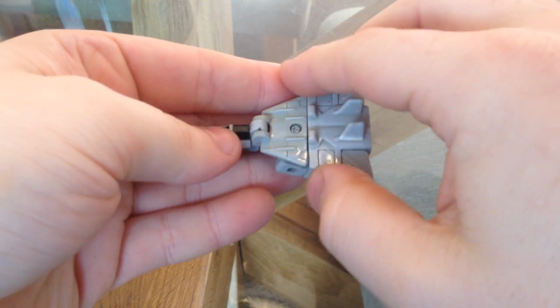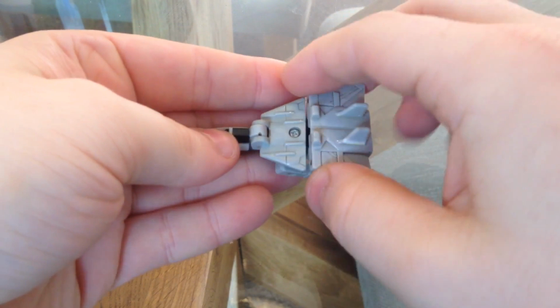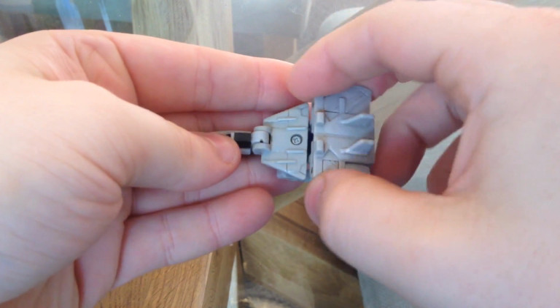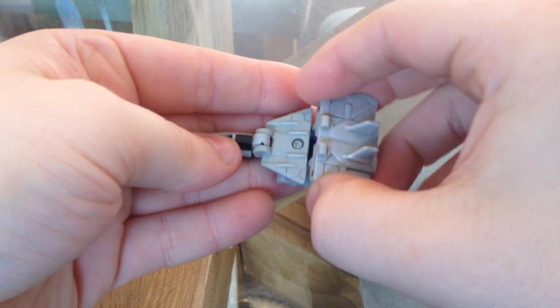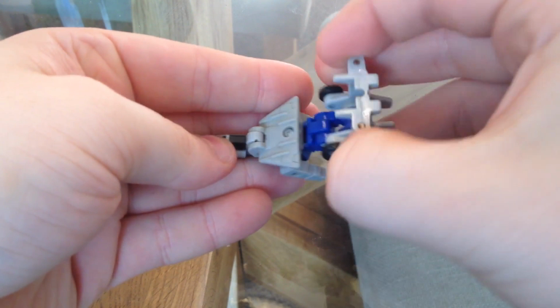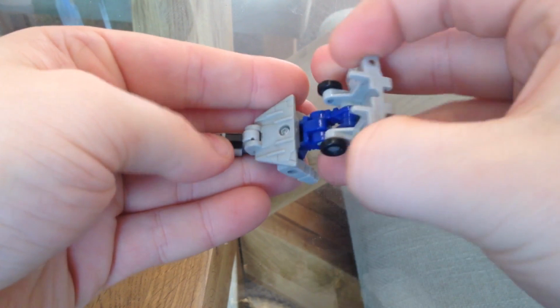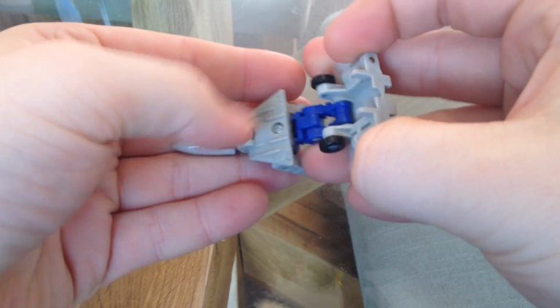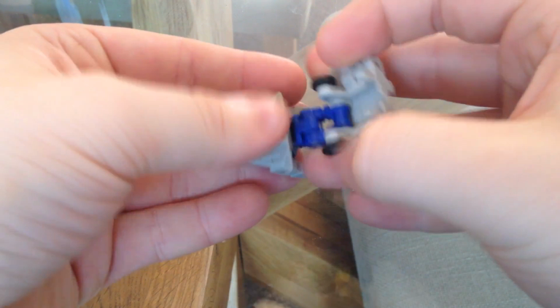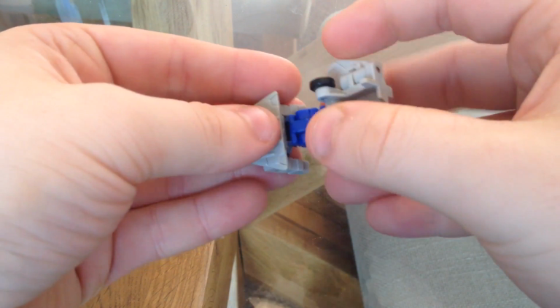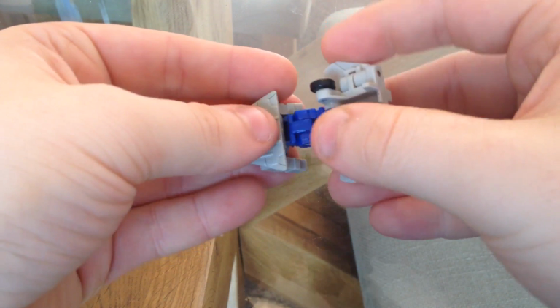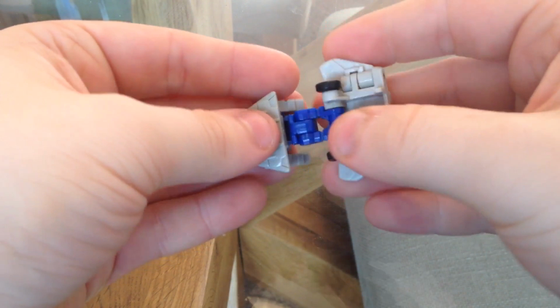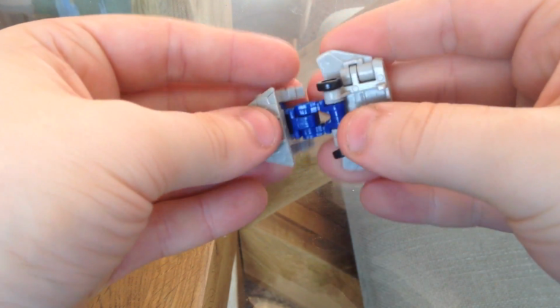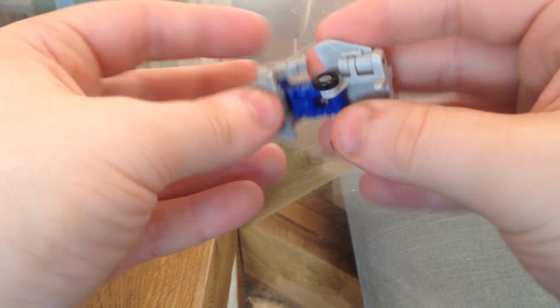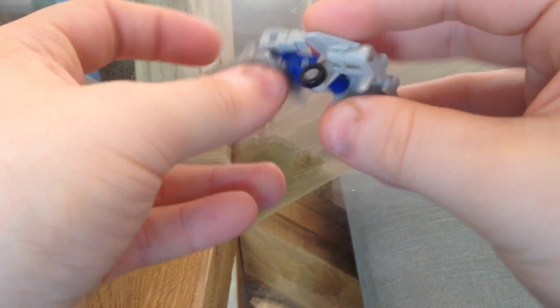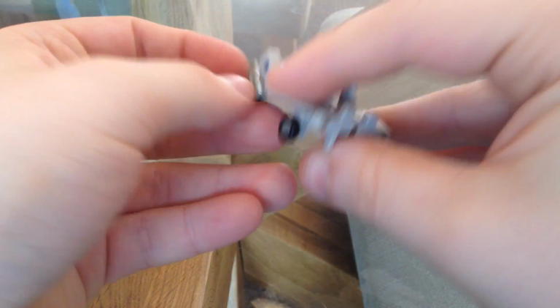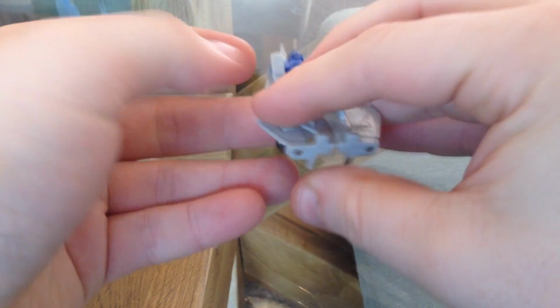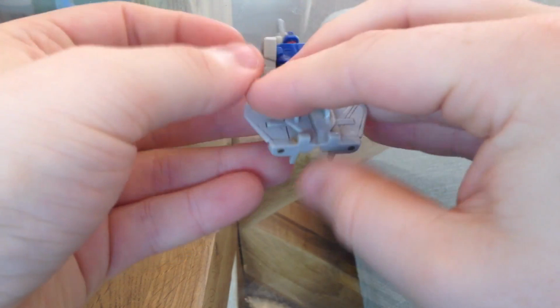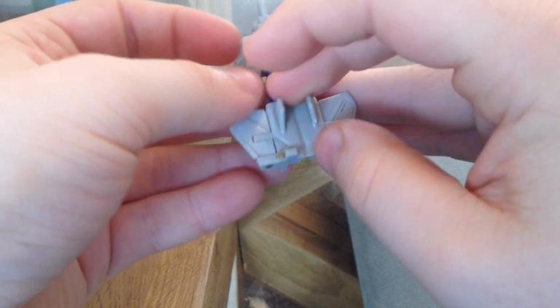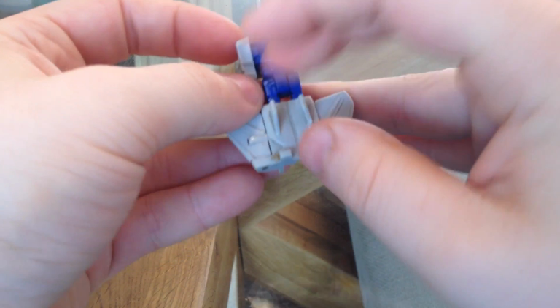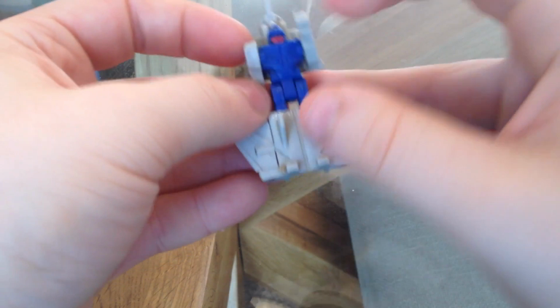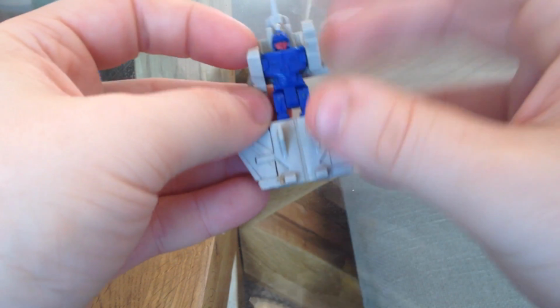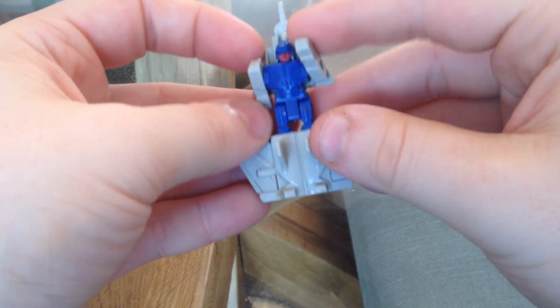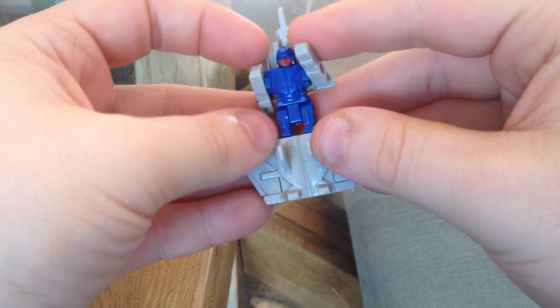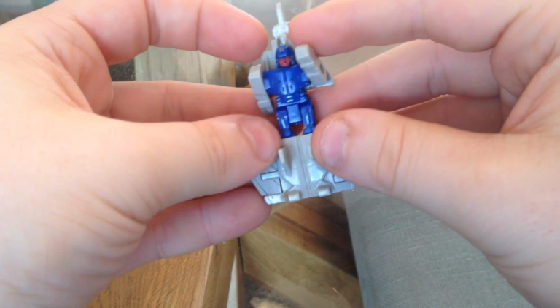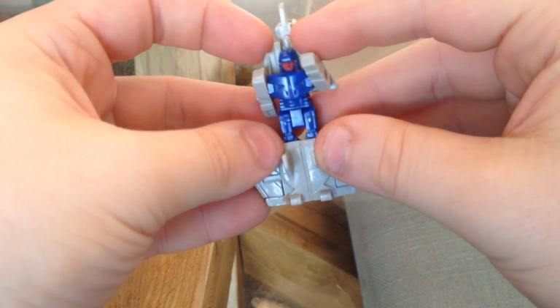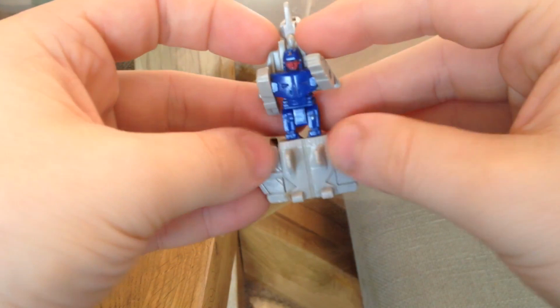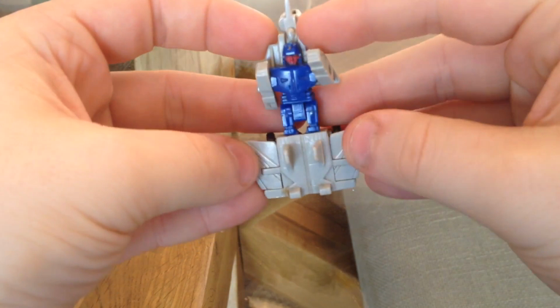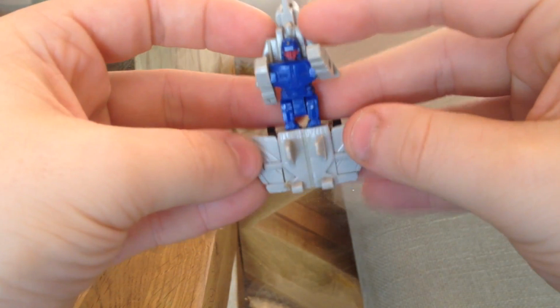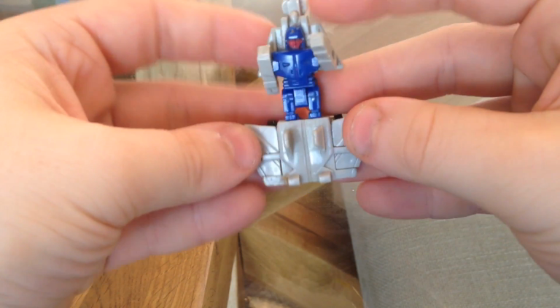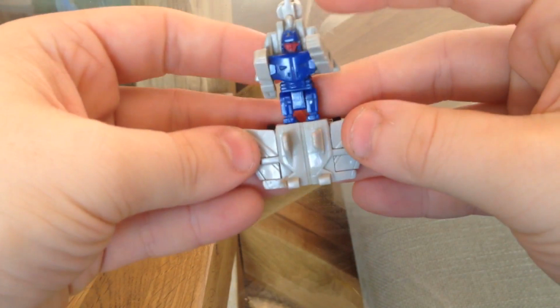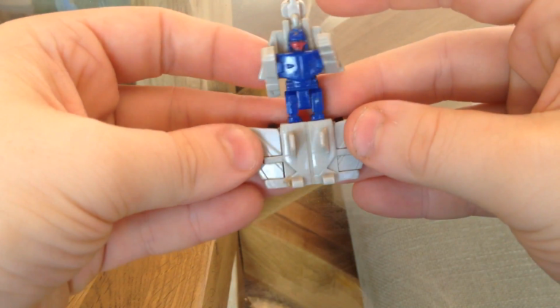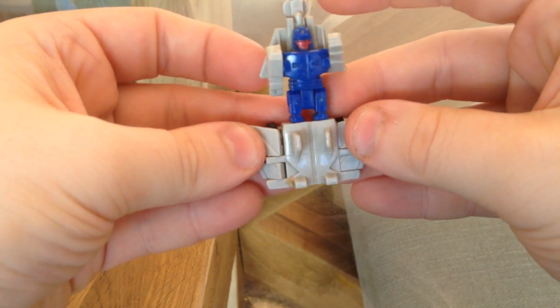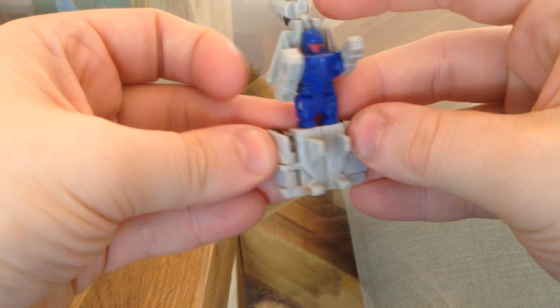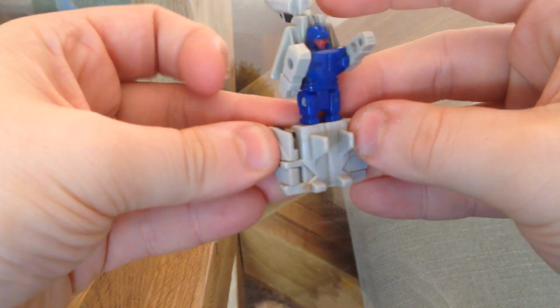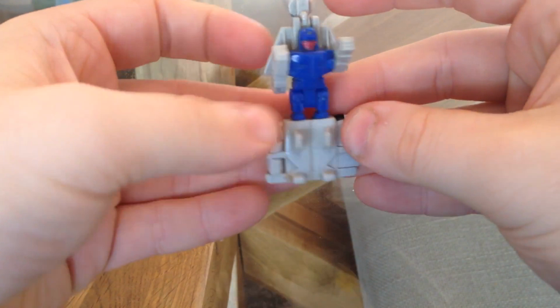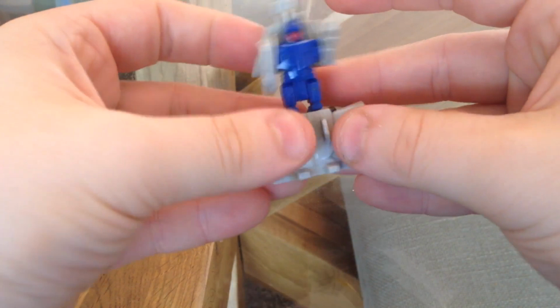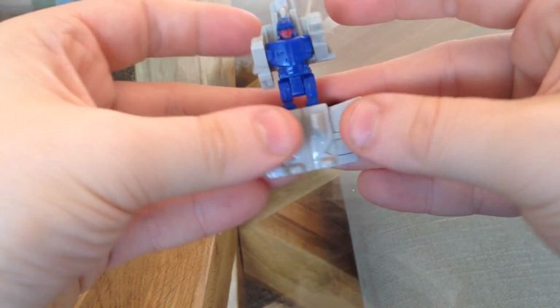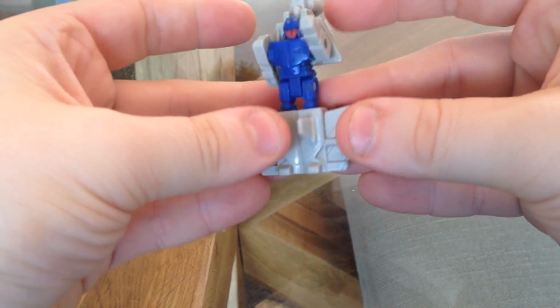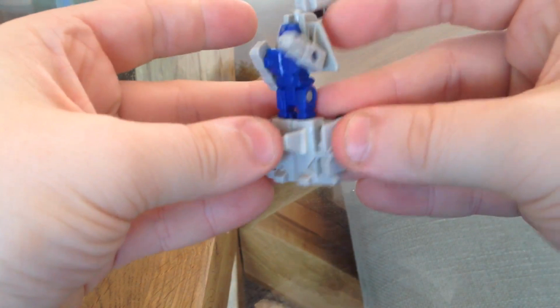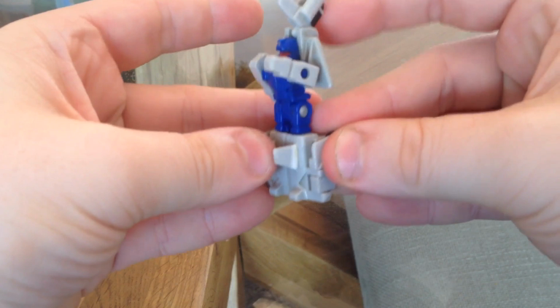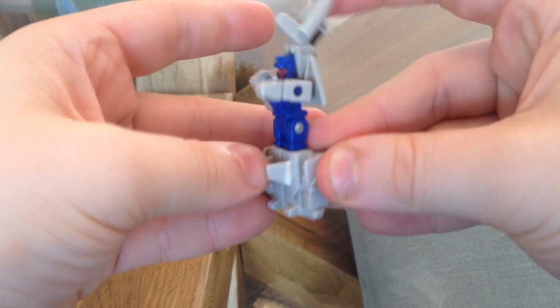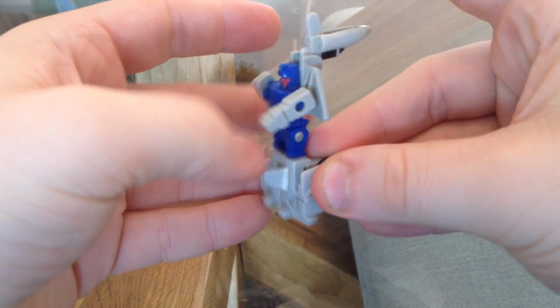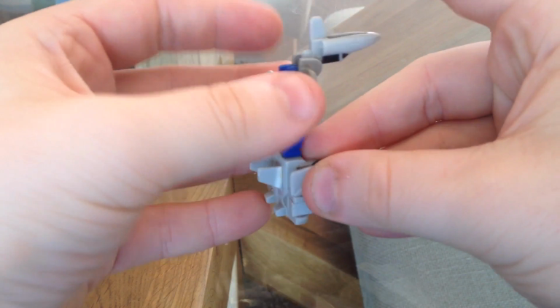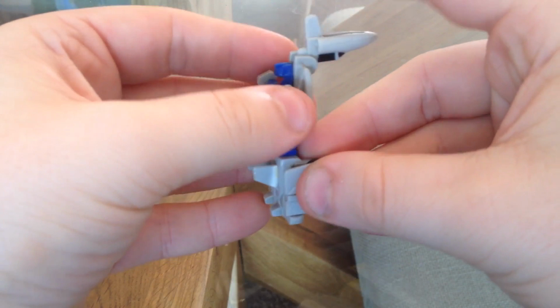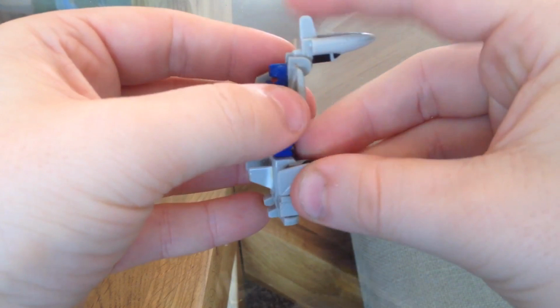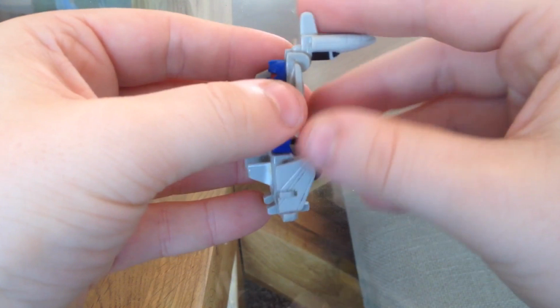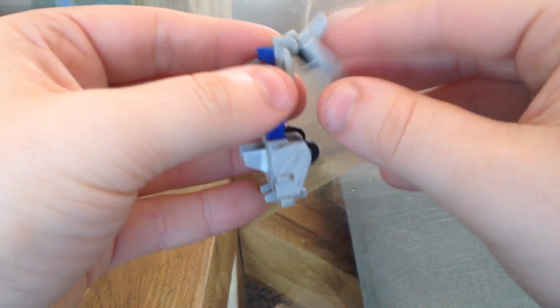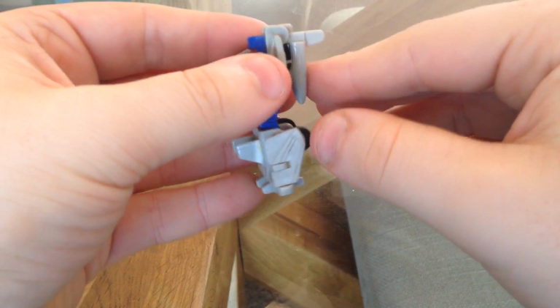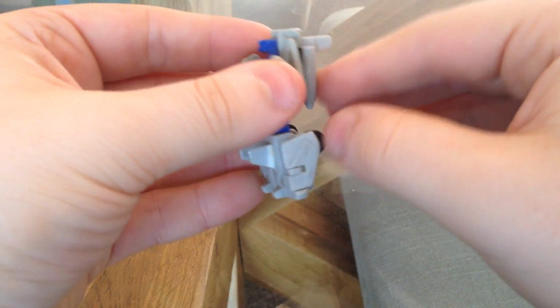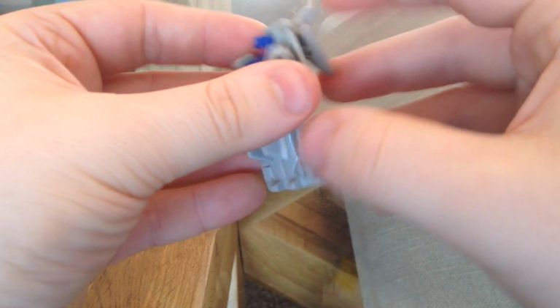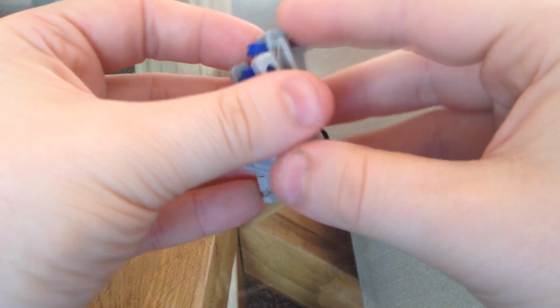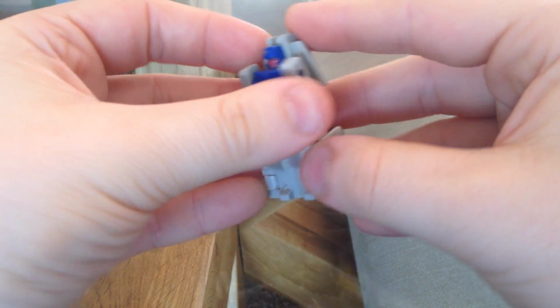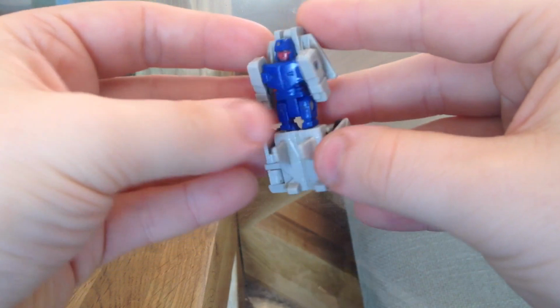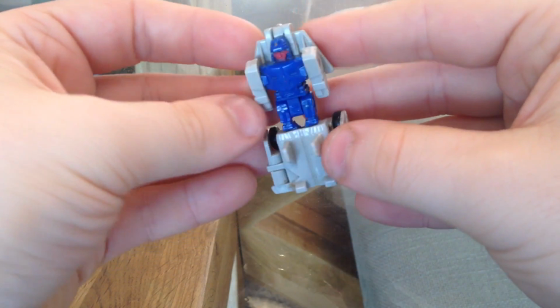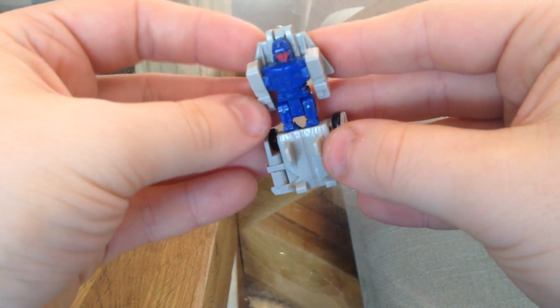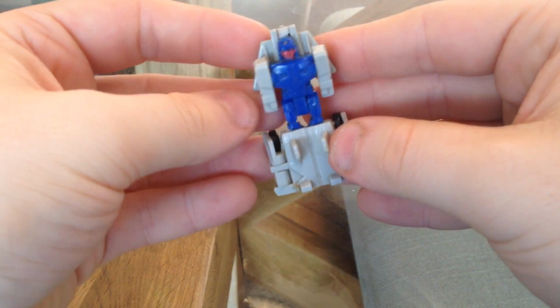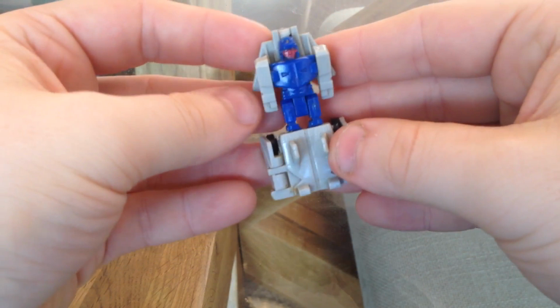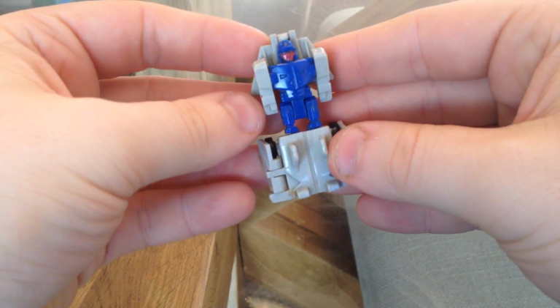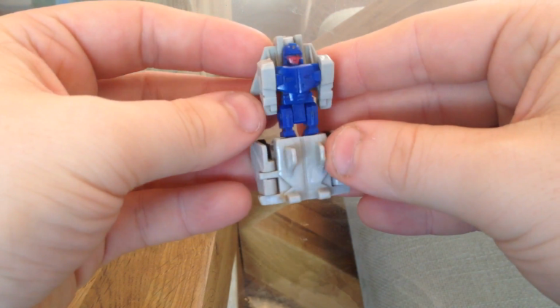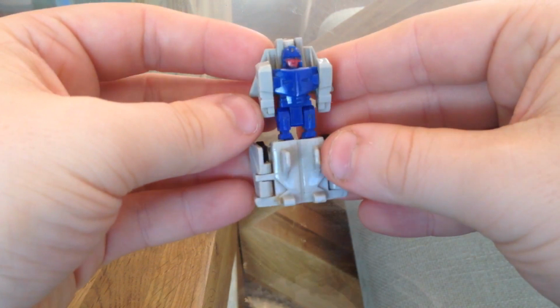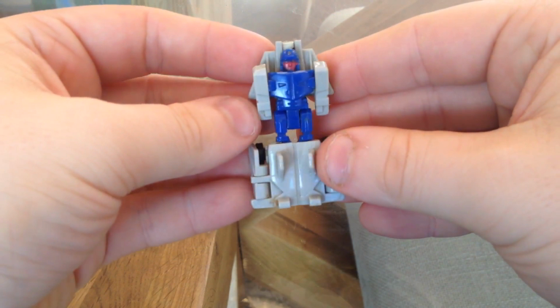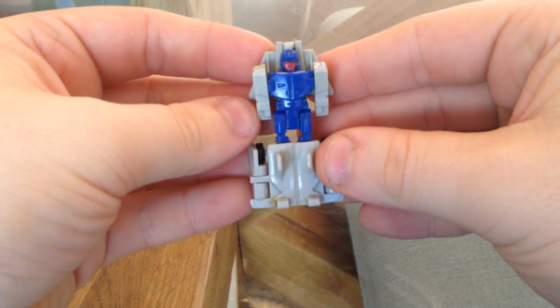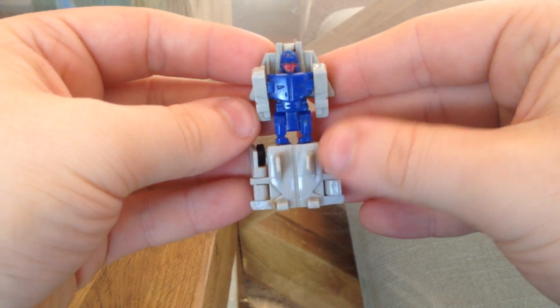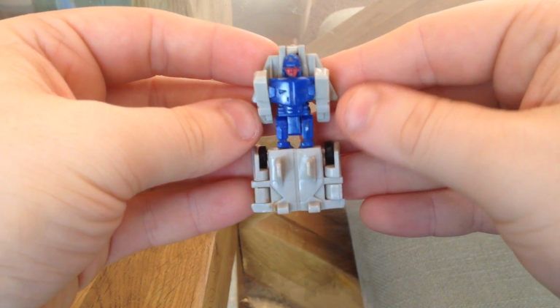Very simple transformation like his brothers. Just flips apart, his wee fins go back, his nose cone goes back and there he is.